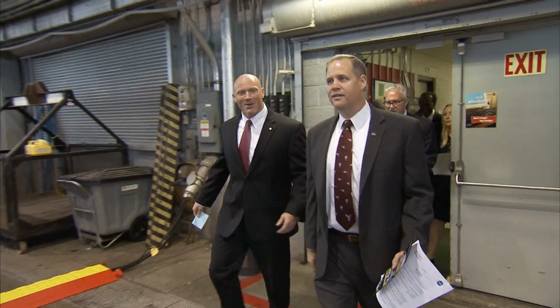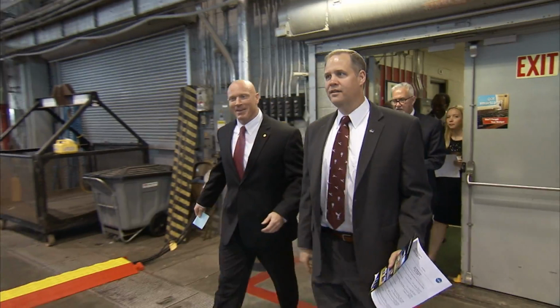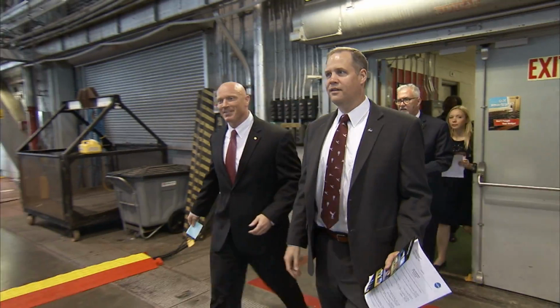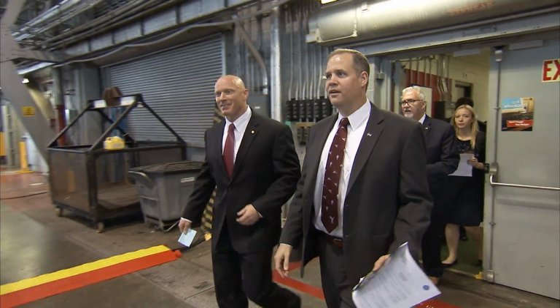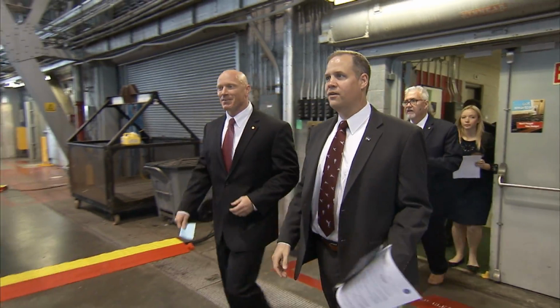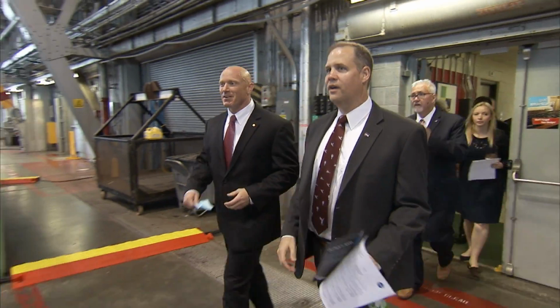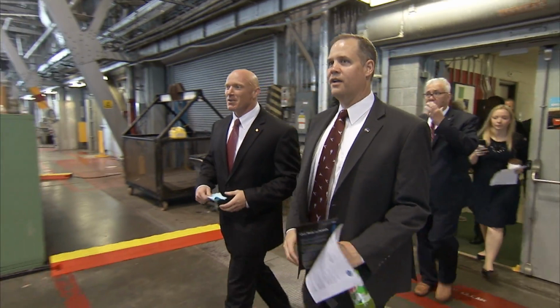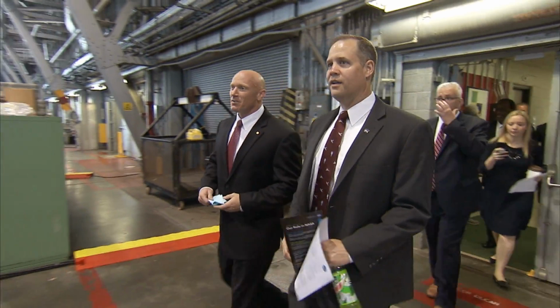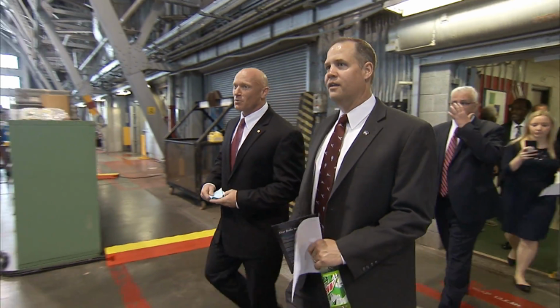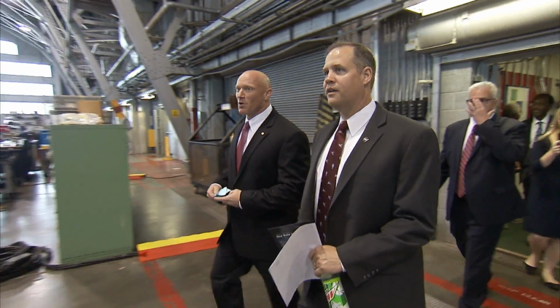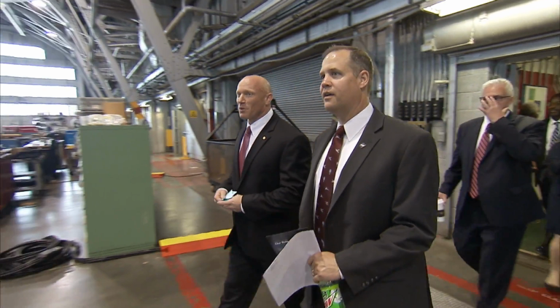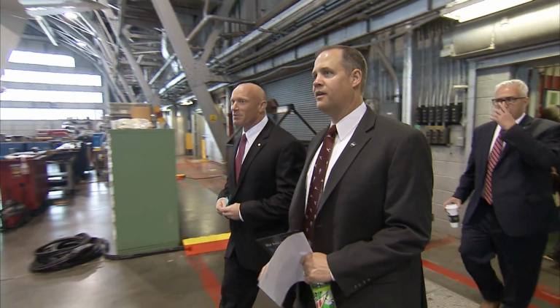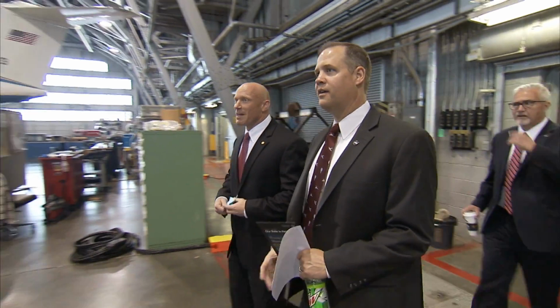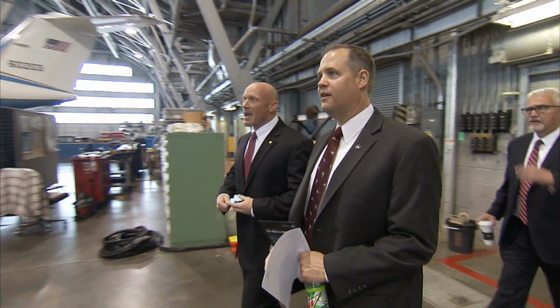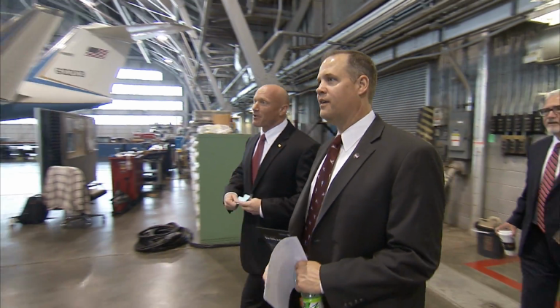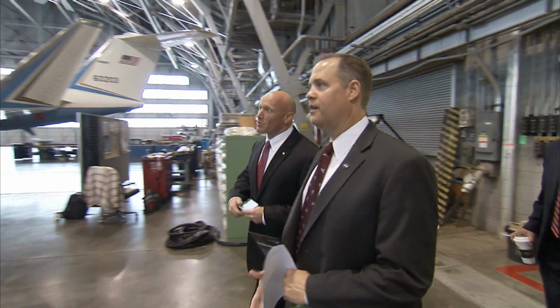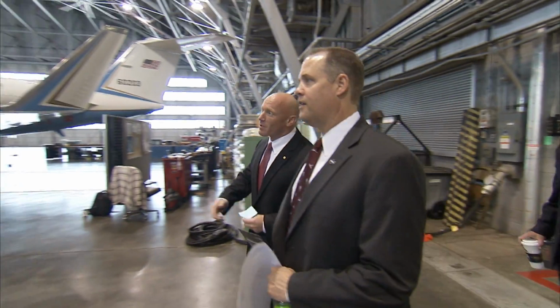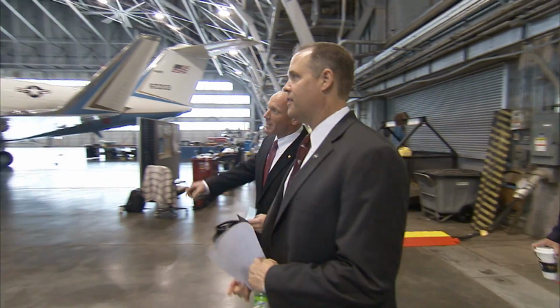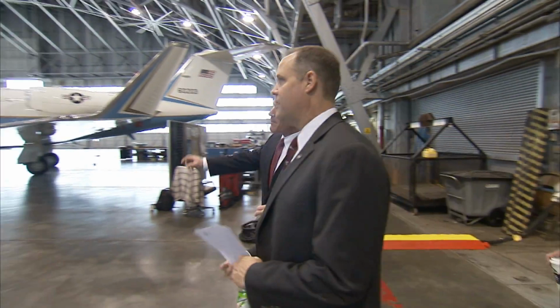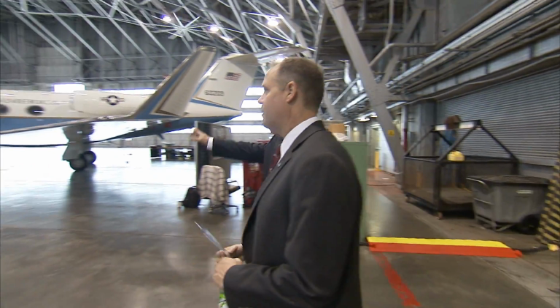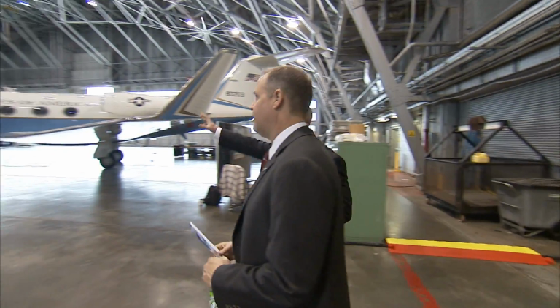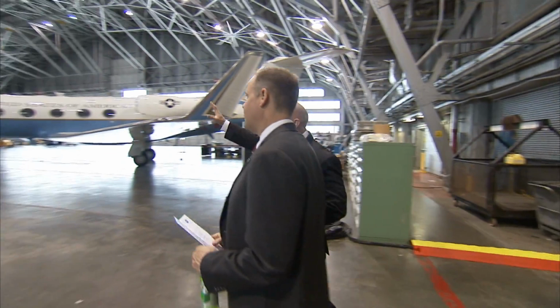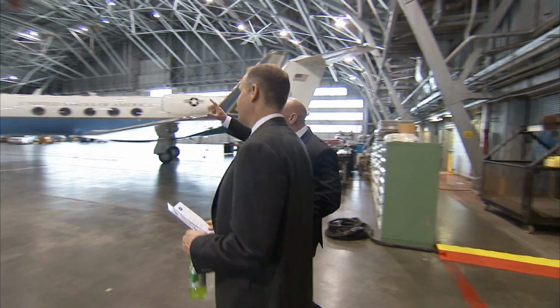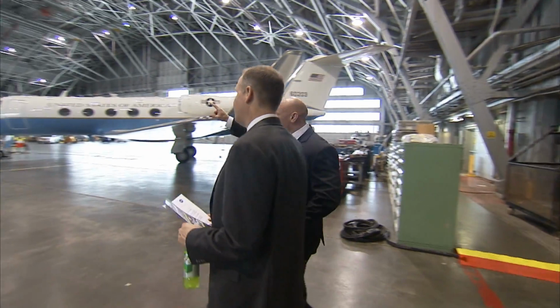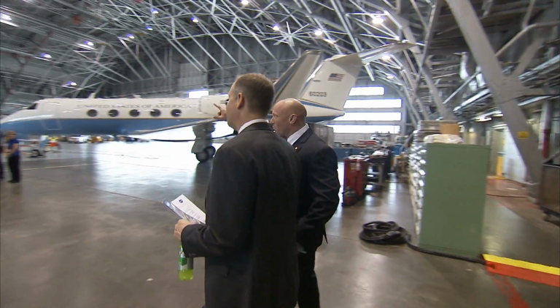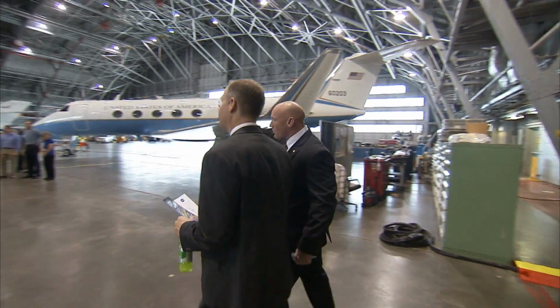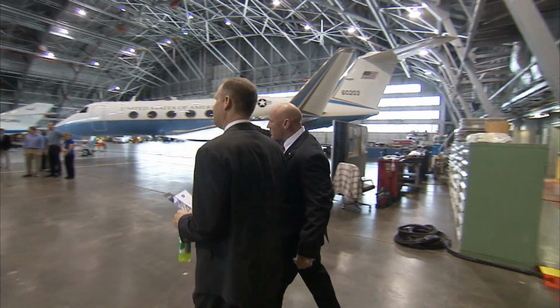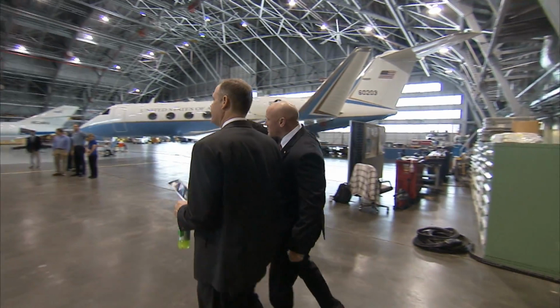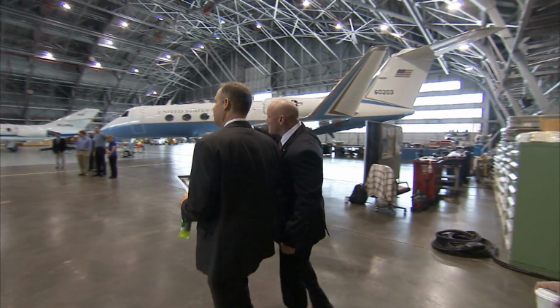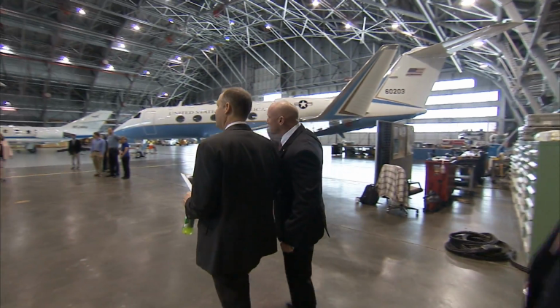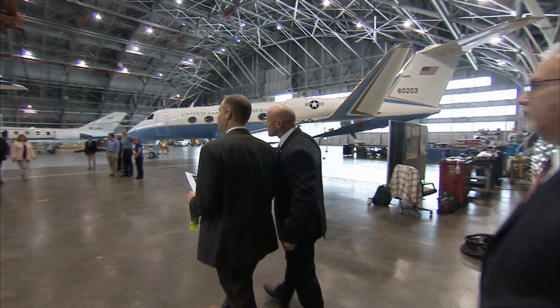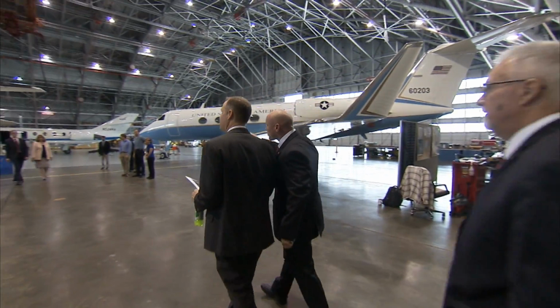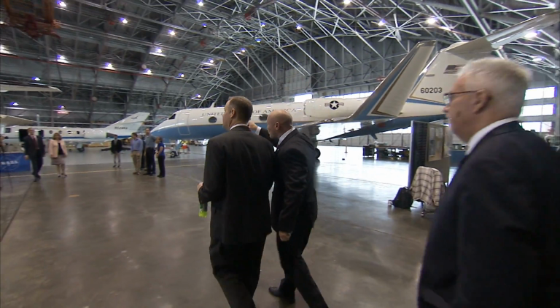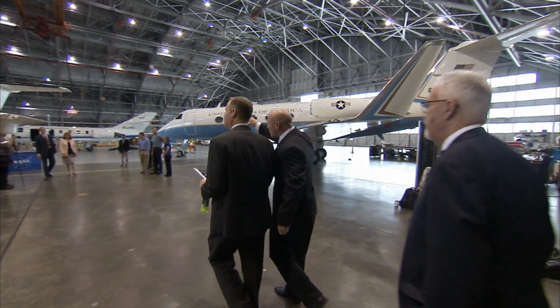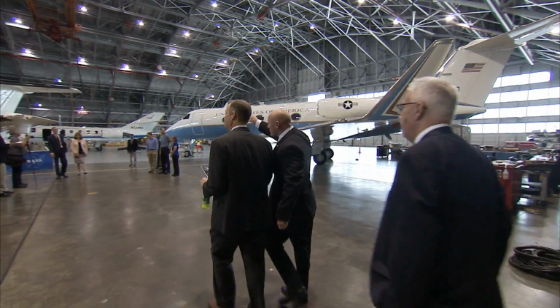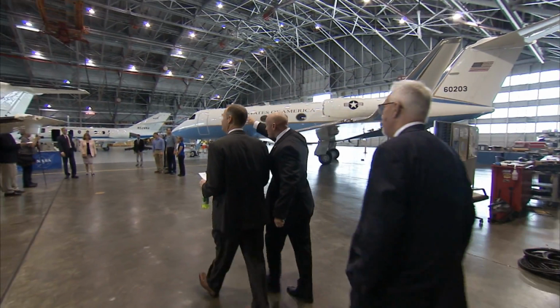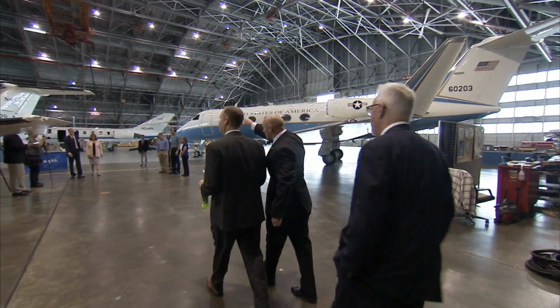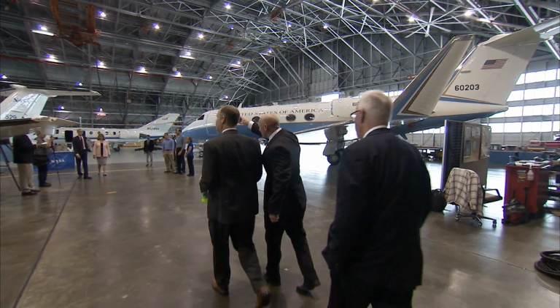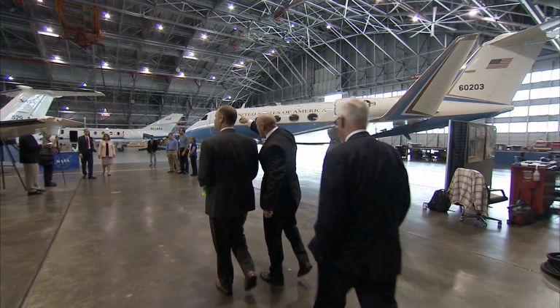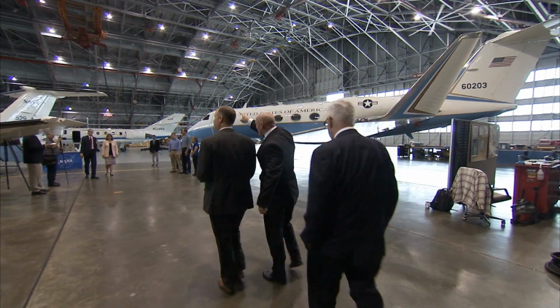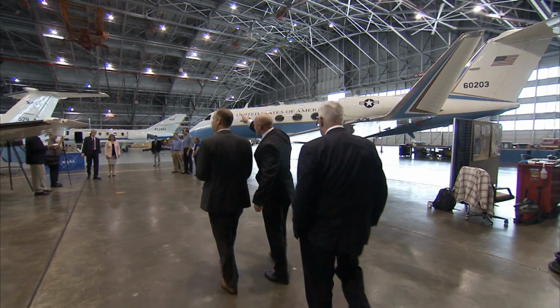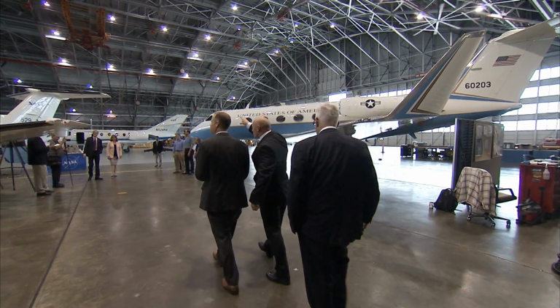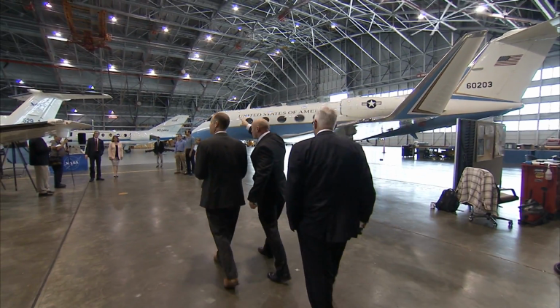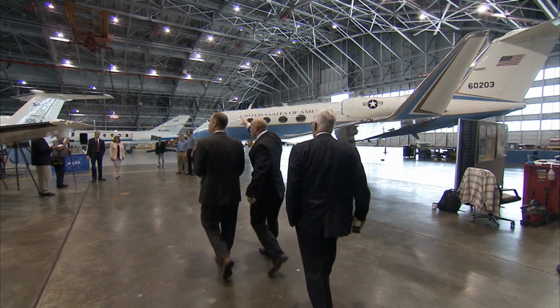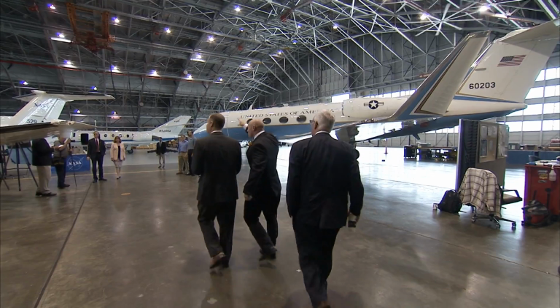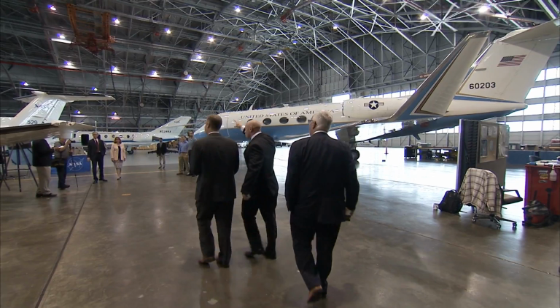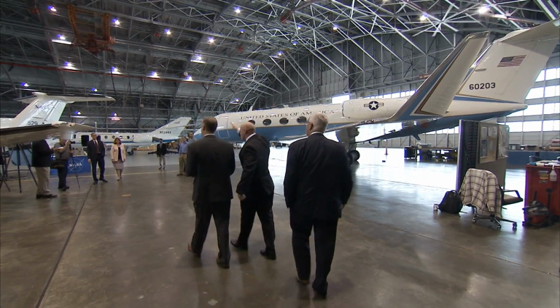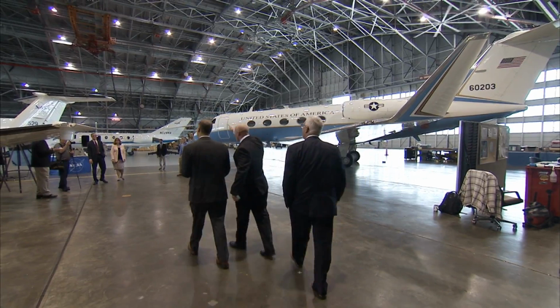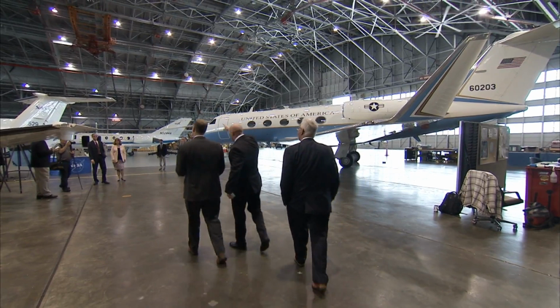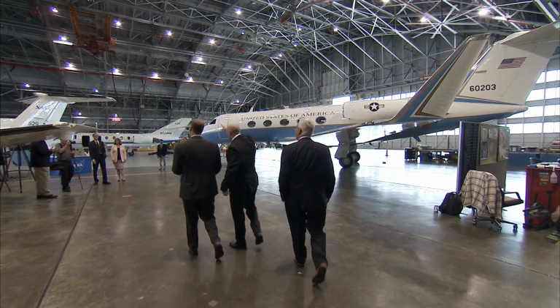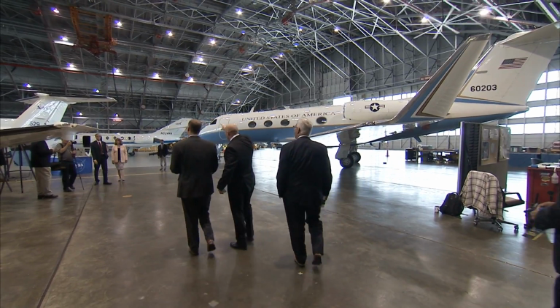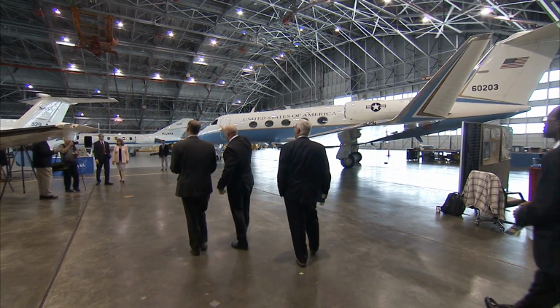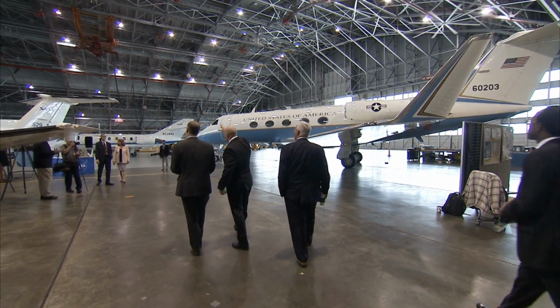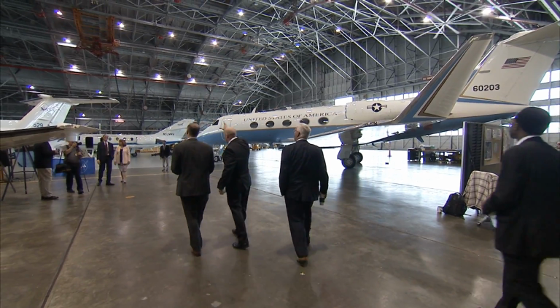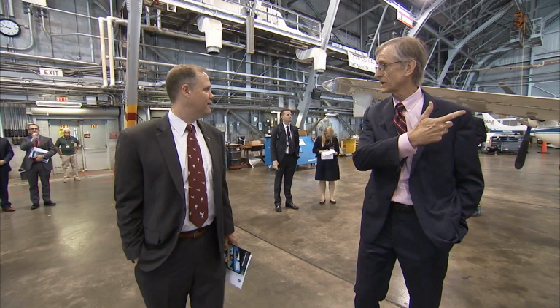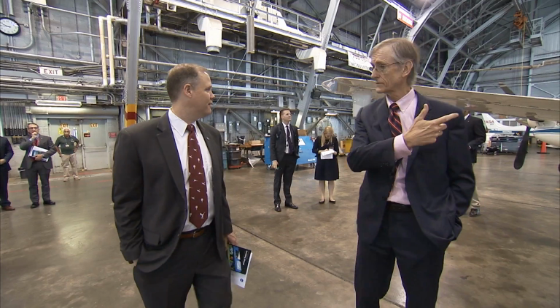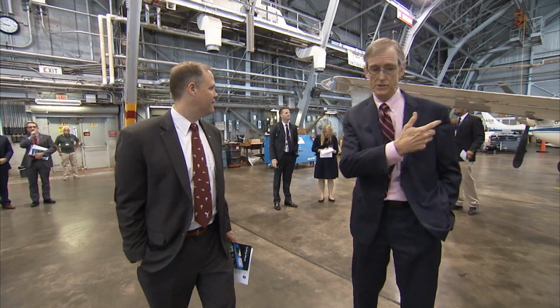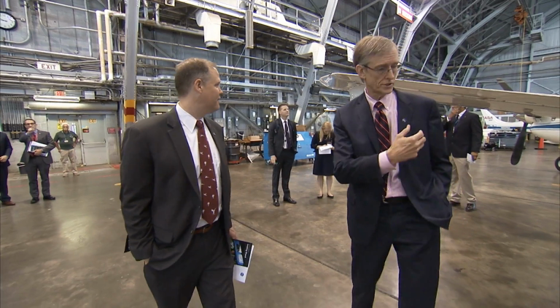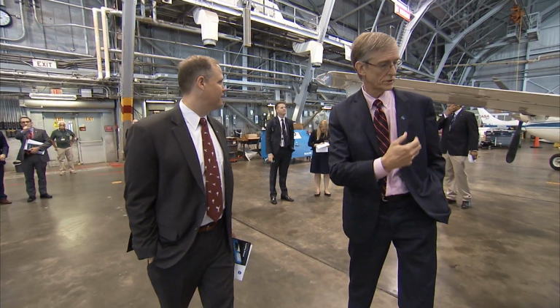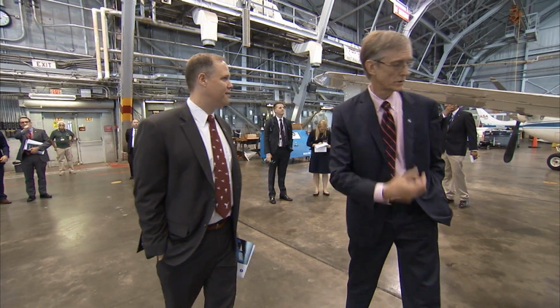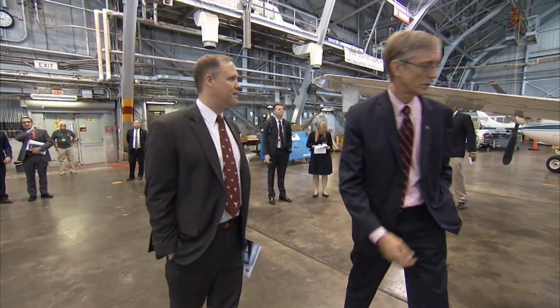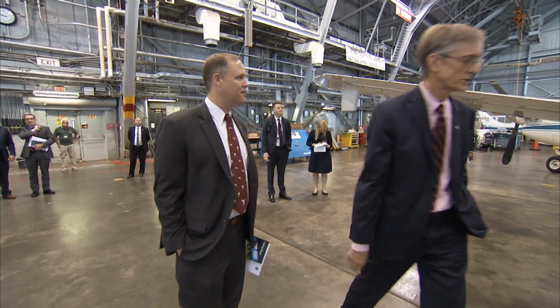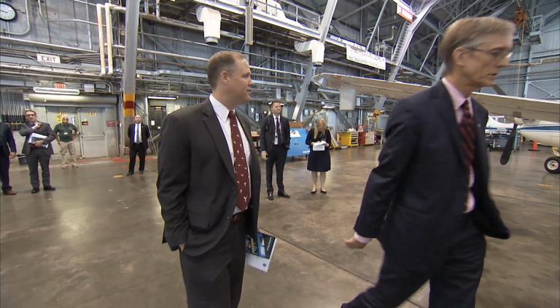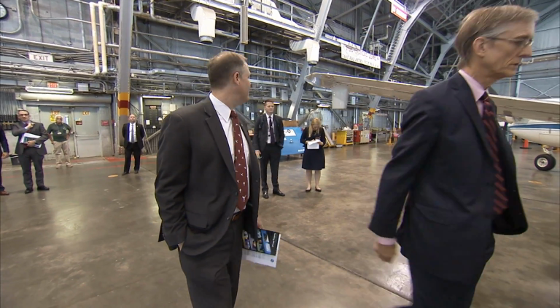All right, so welcome to the hangar. Like I mentioned to you before, this structure on the ceiling here — the red structure. Sounds good.